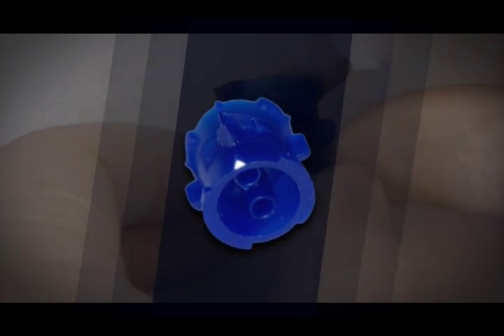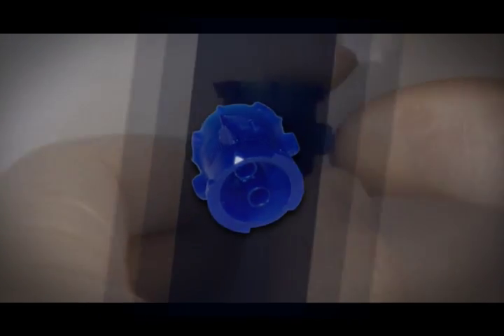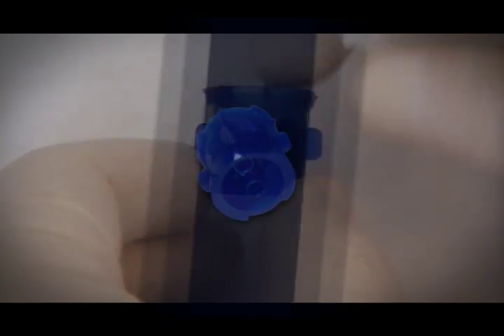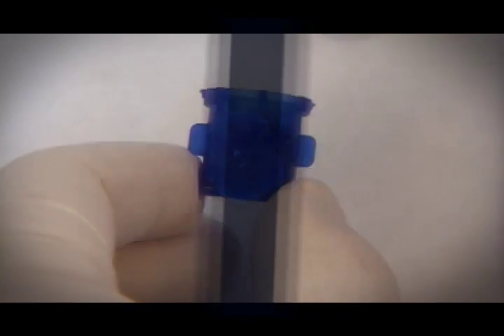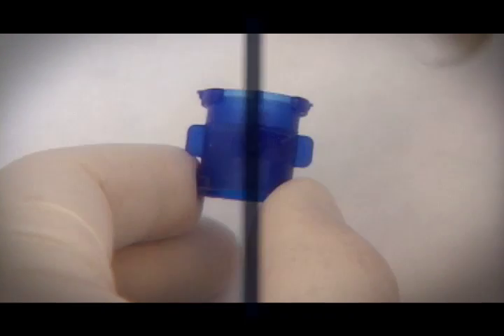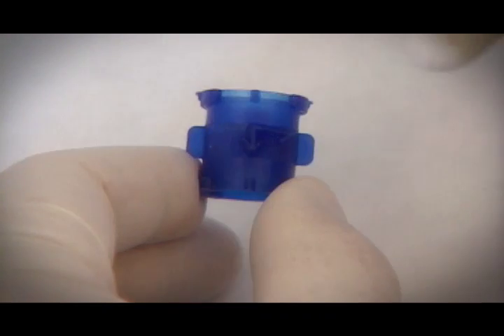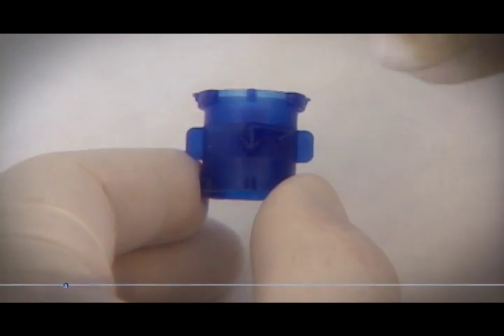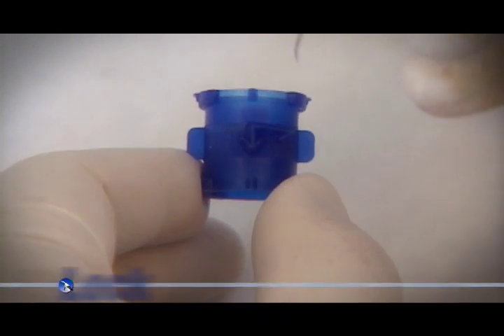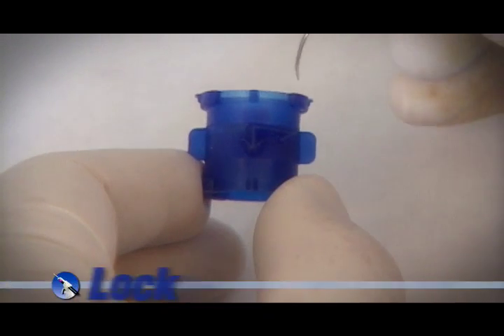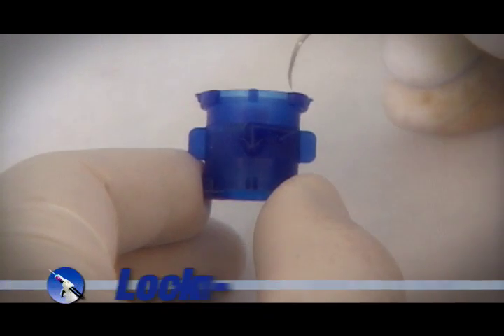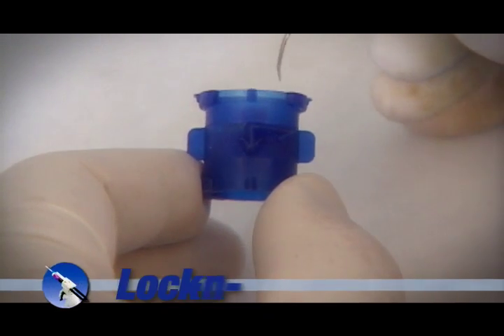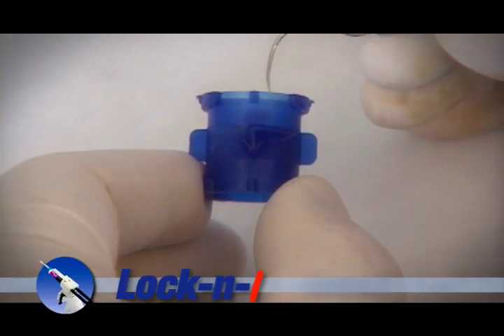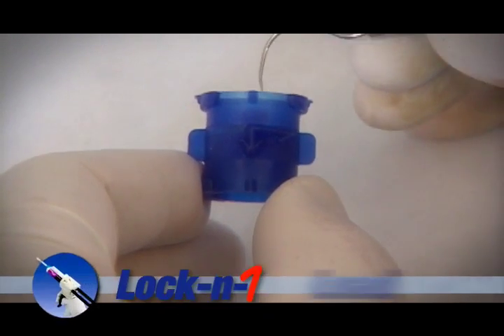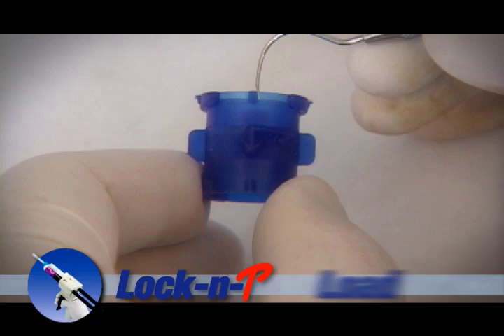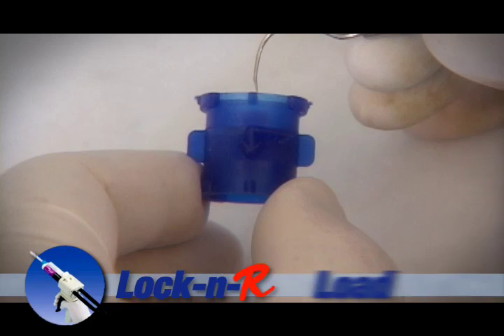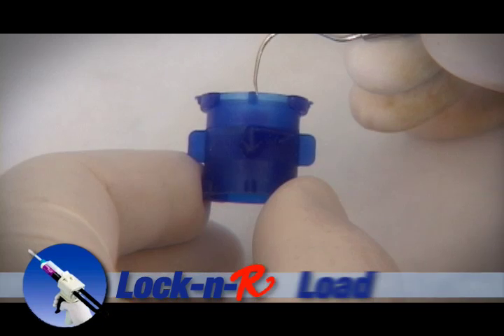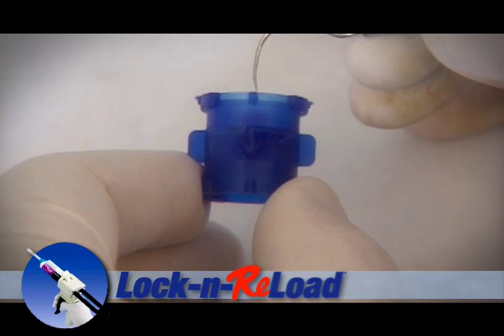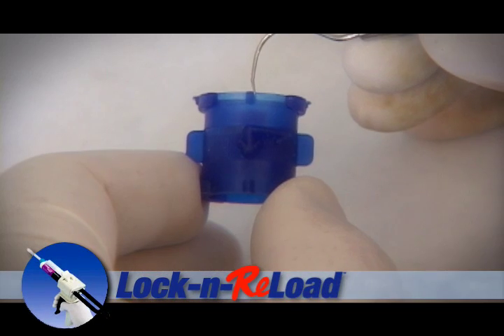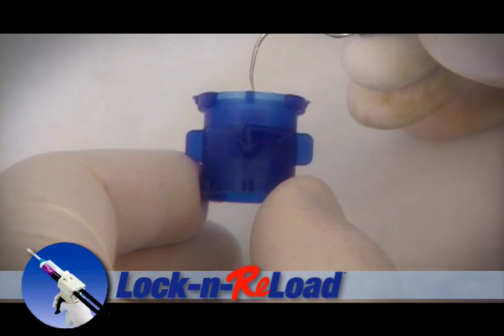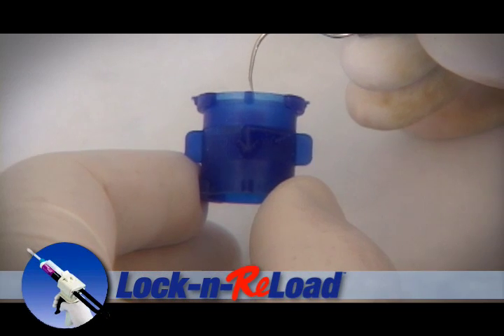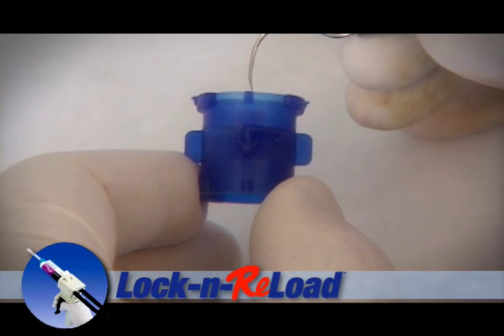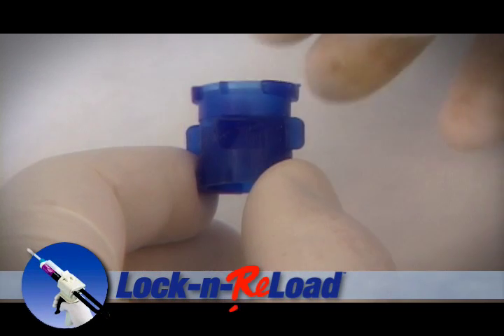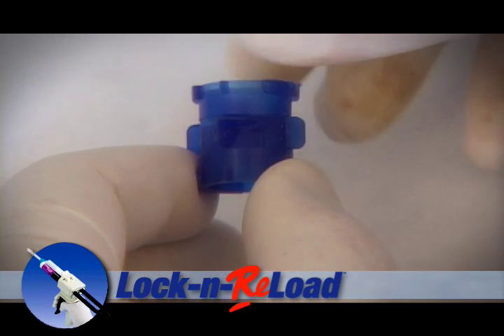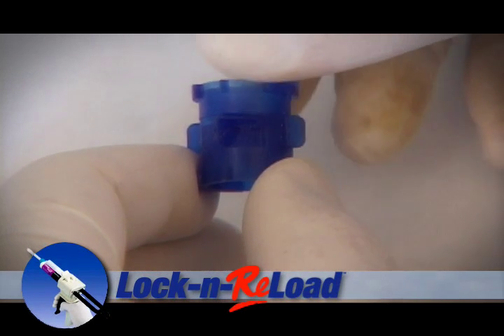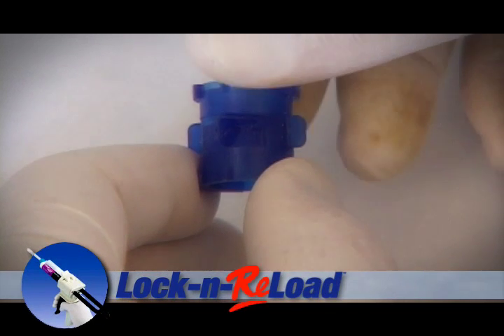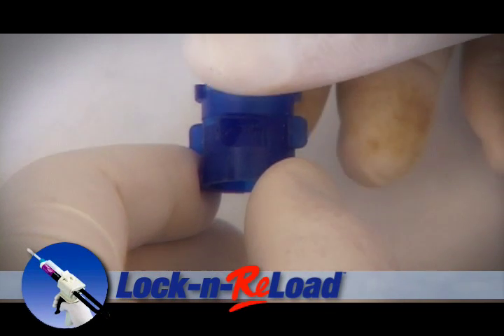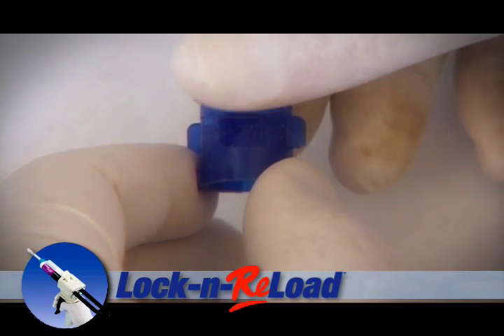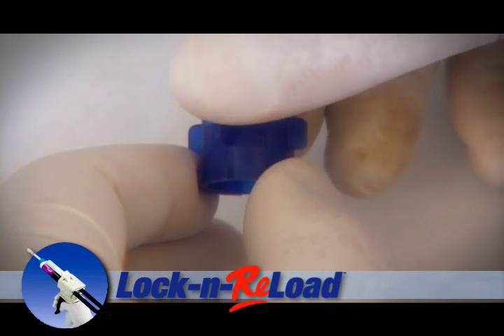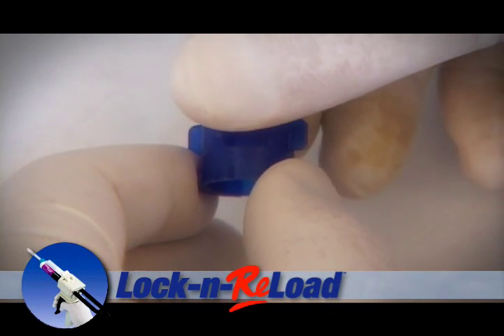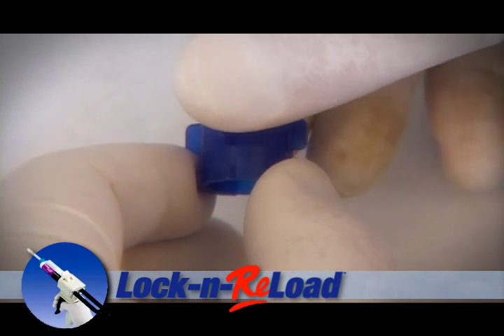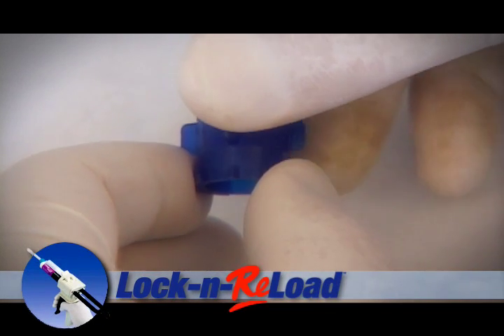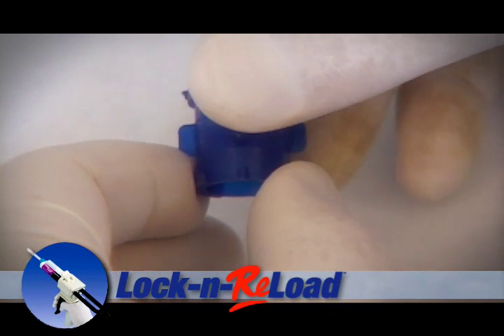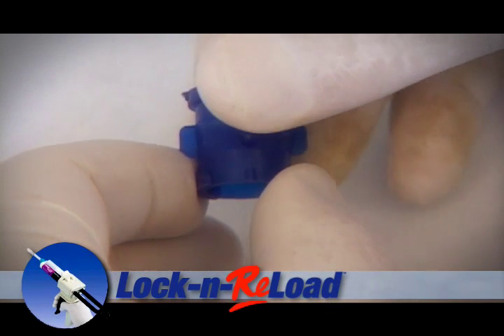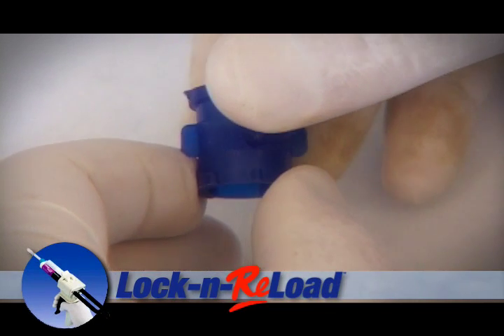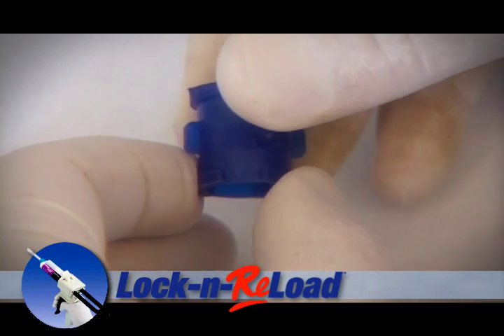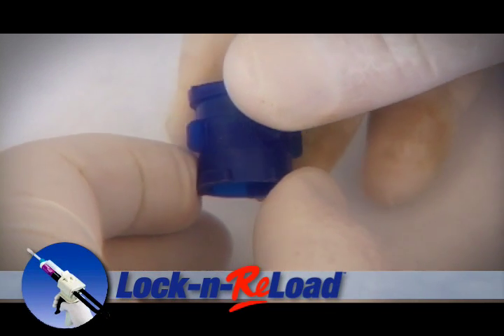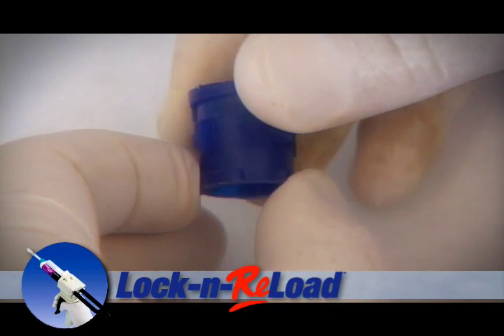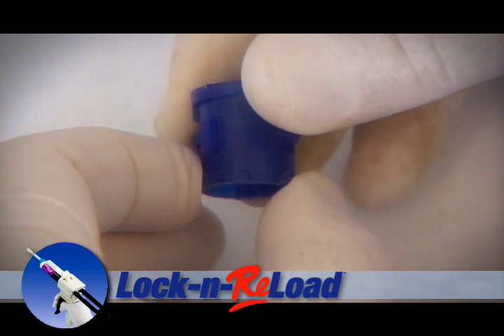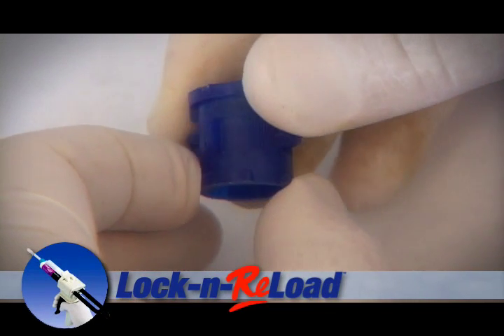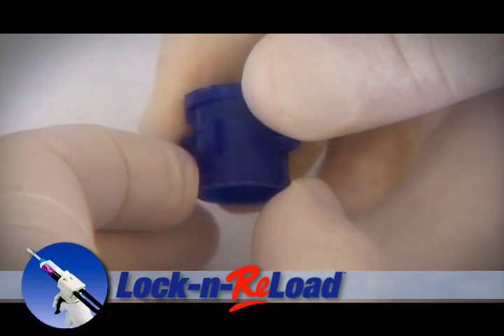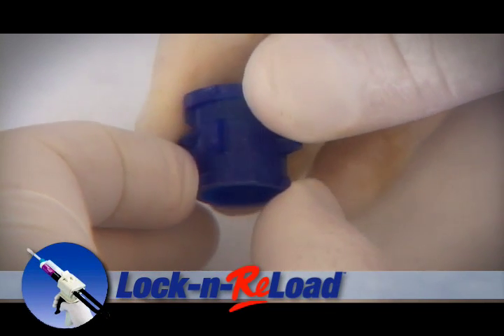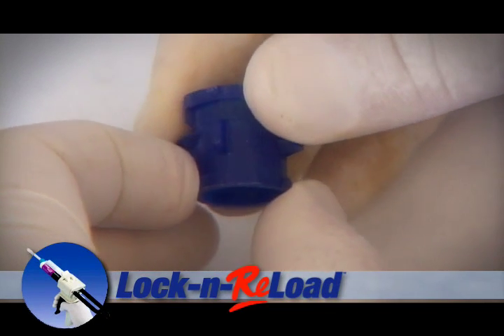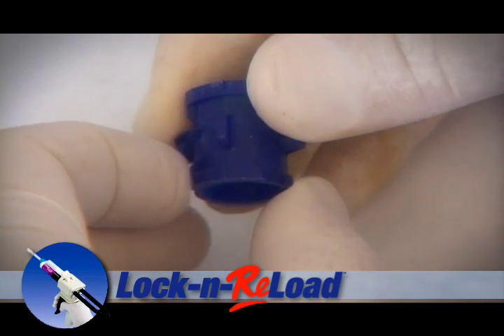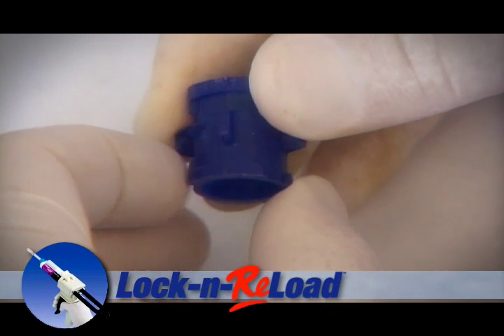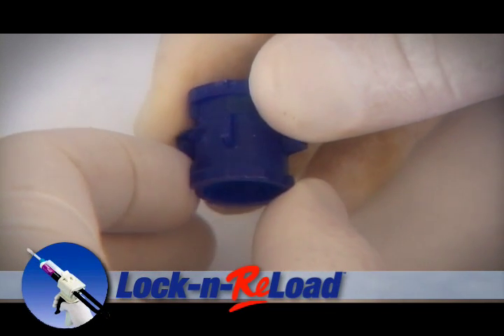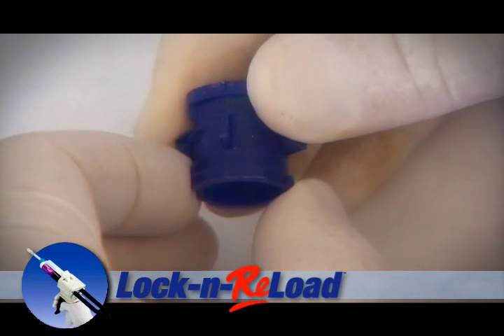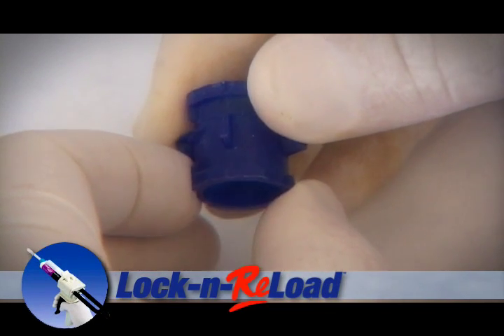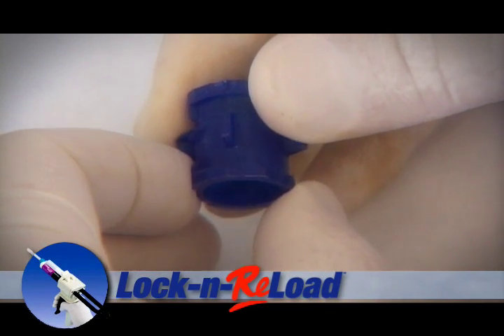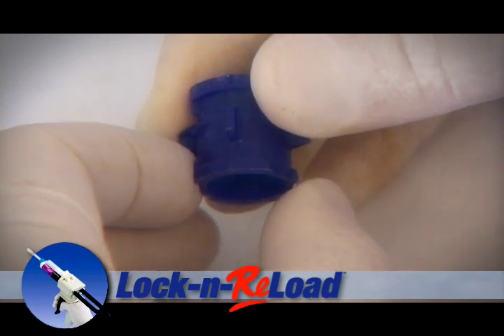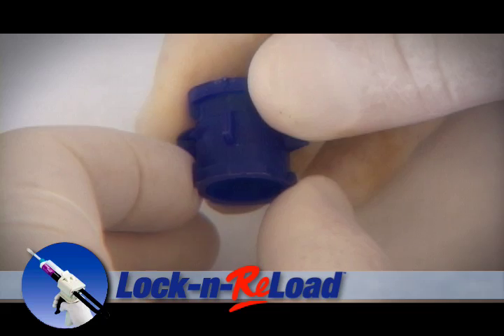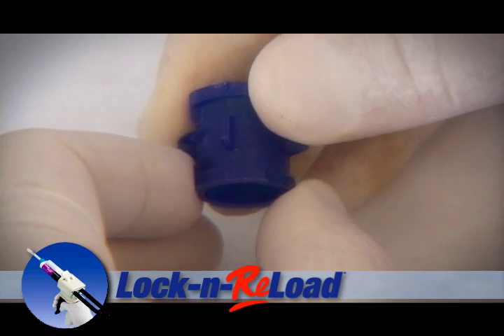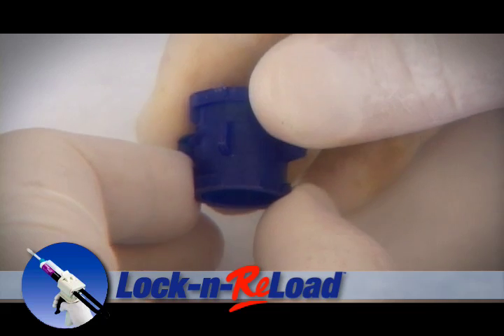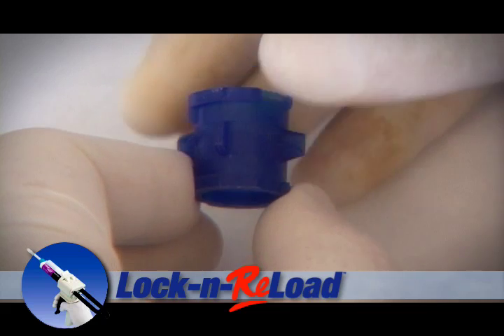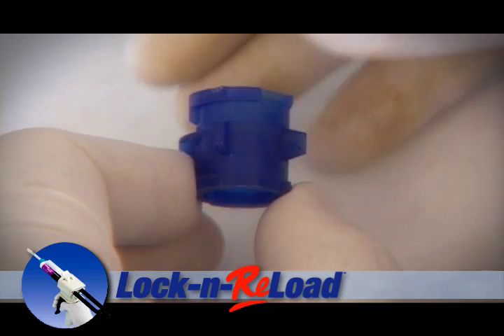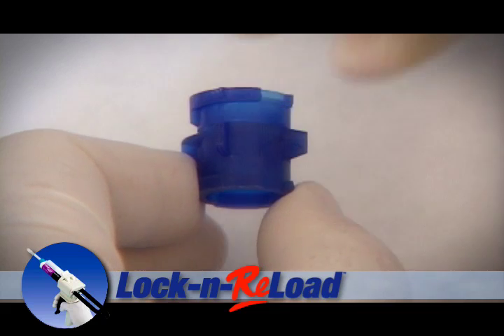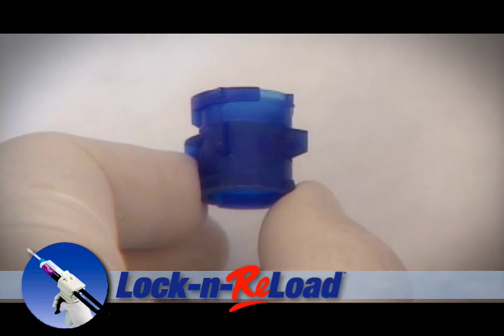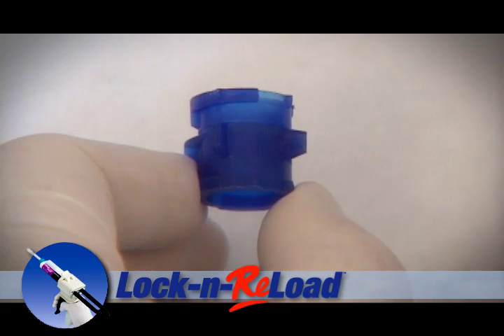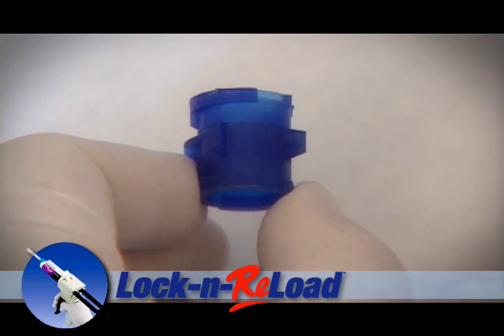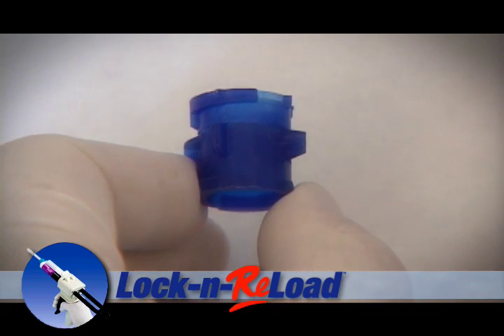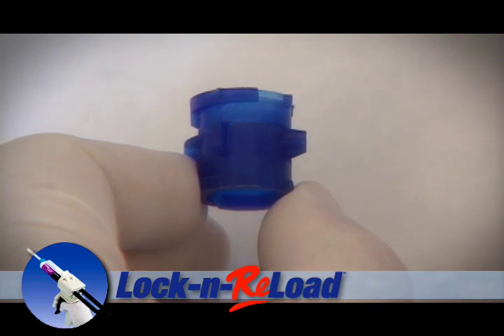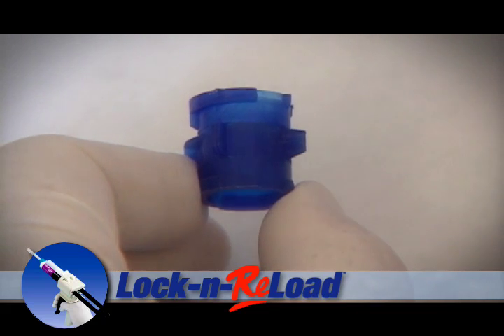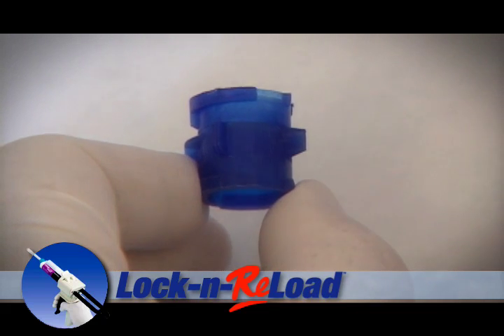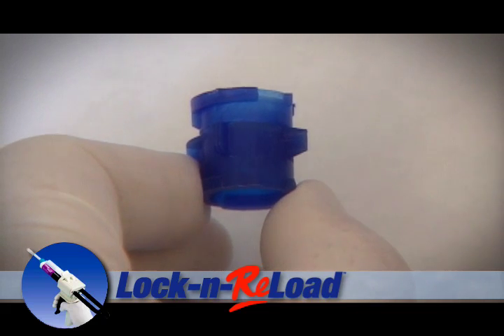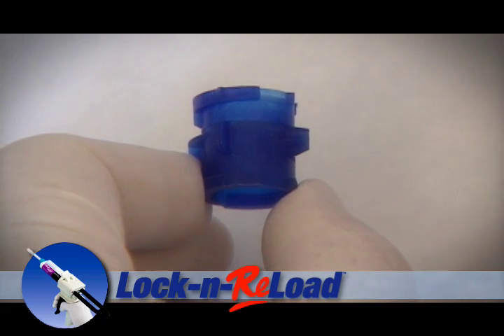Once the two cartridges are coupled together, you turn the tab in the direction of the arrow and it will lock the tubes in place so they can't come apart.